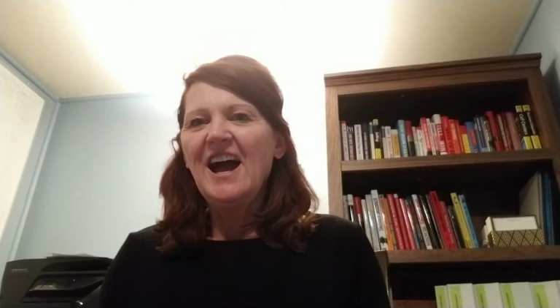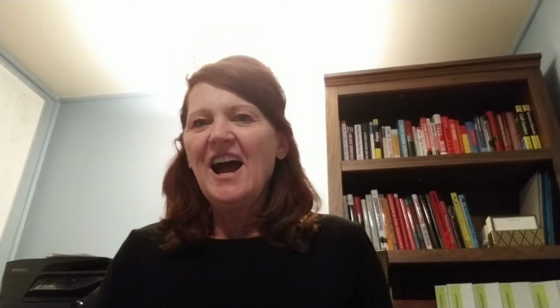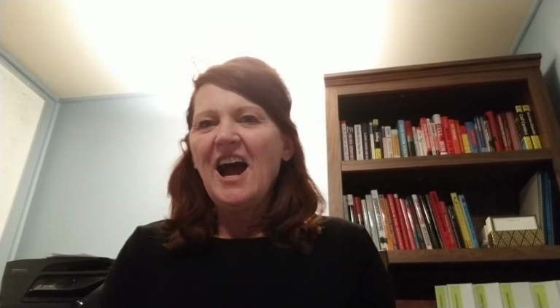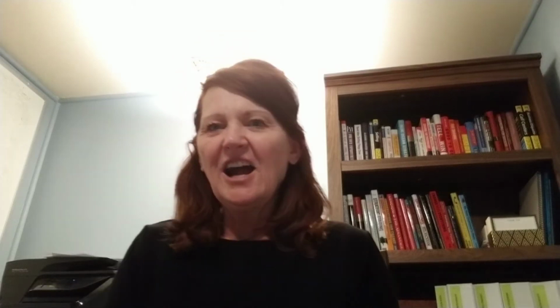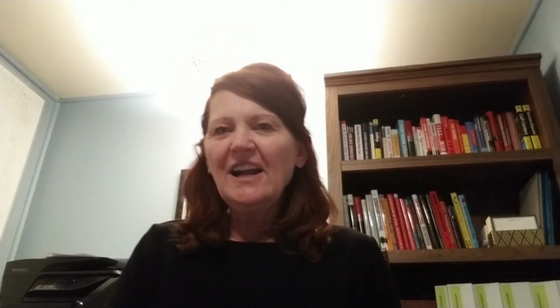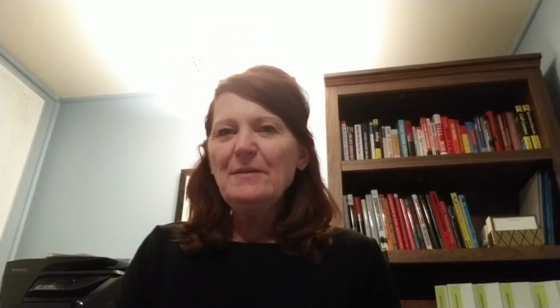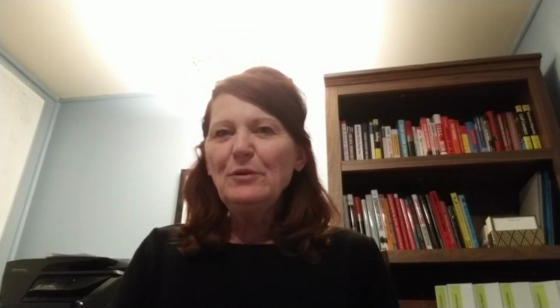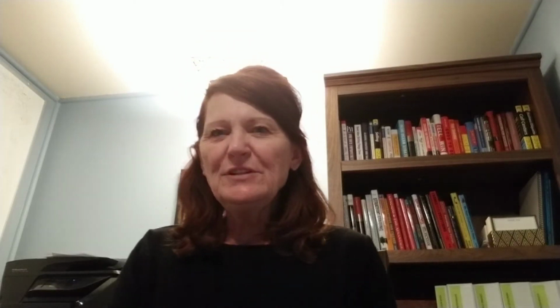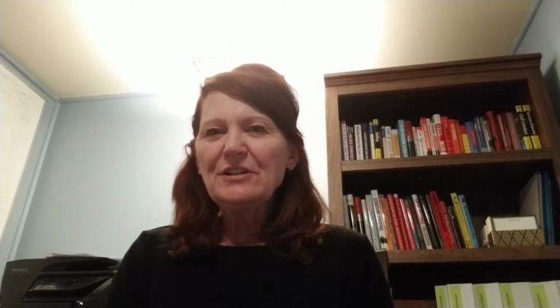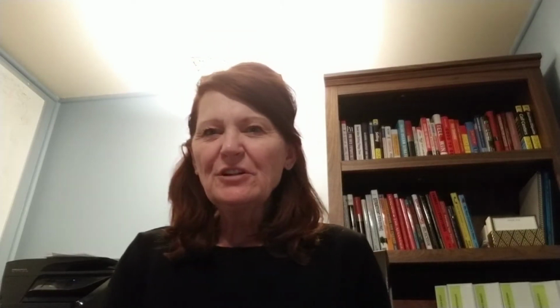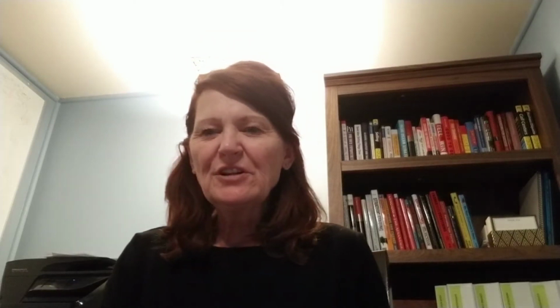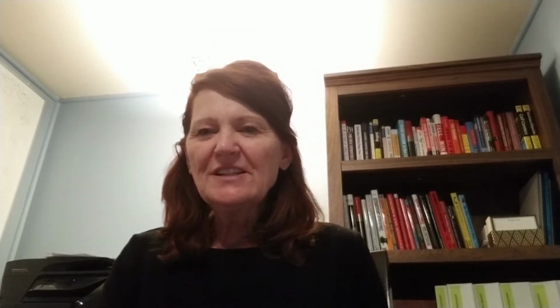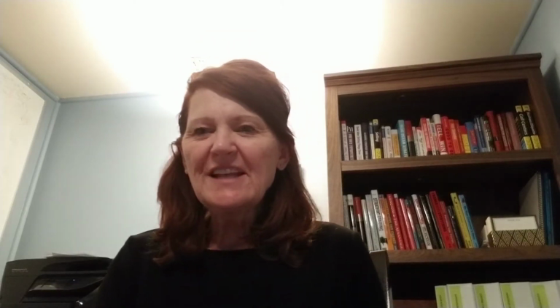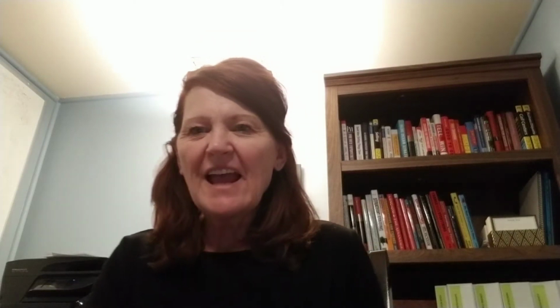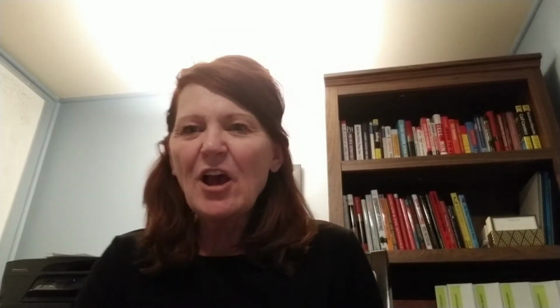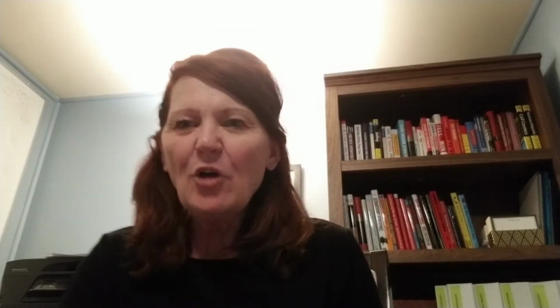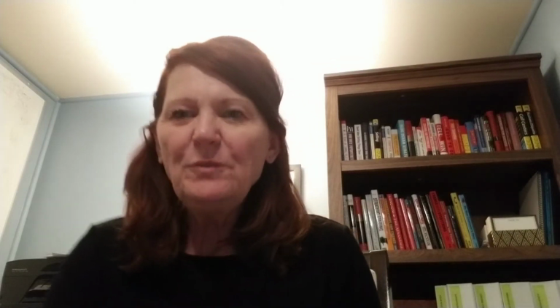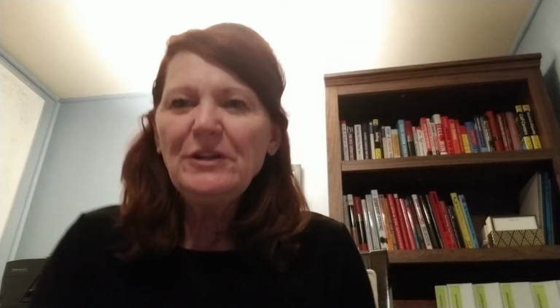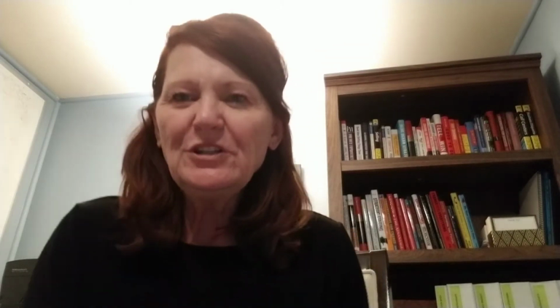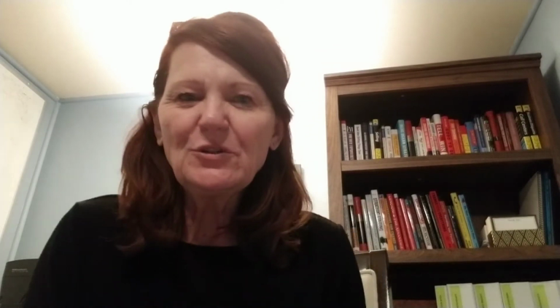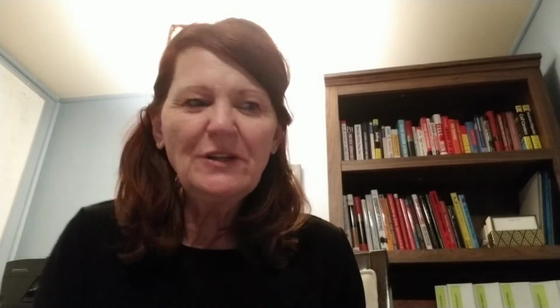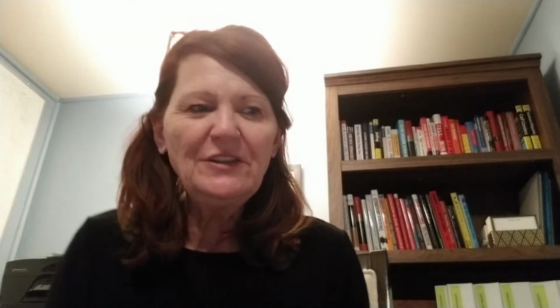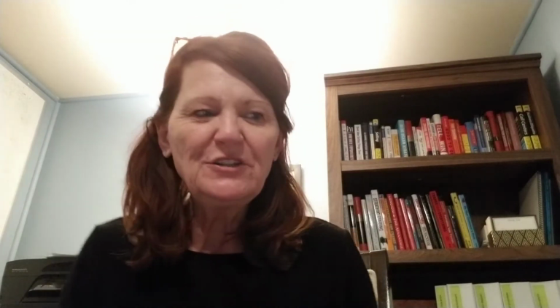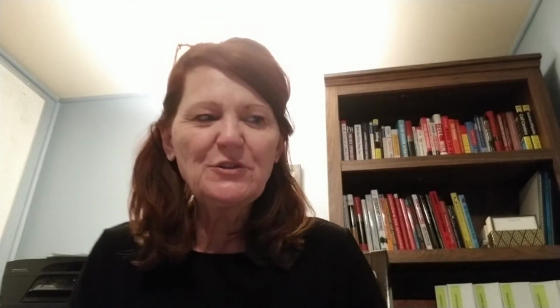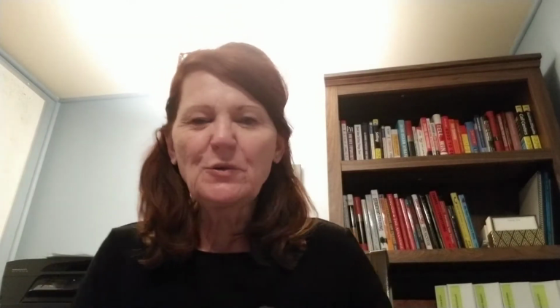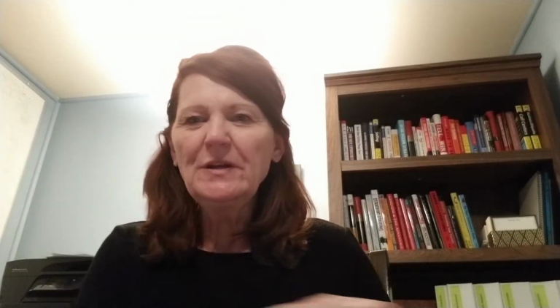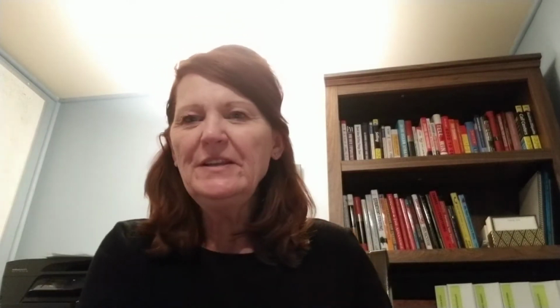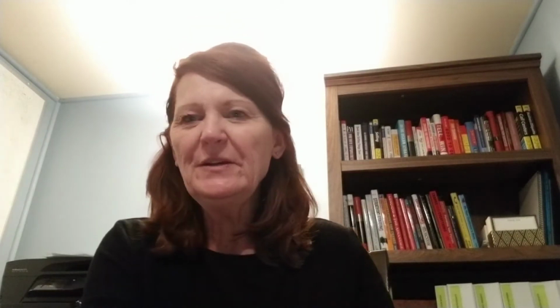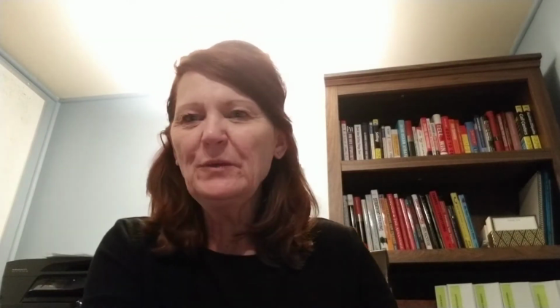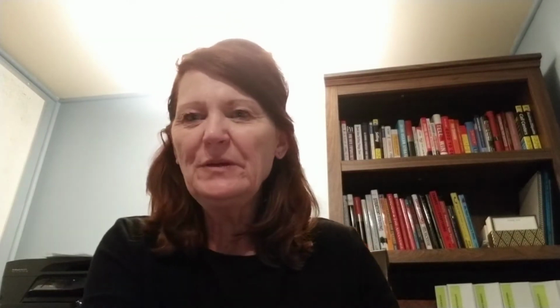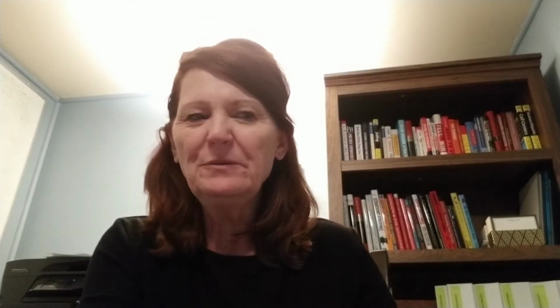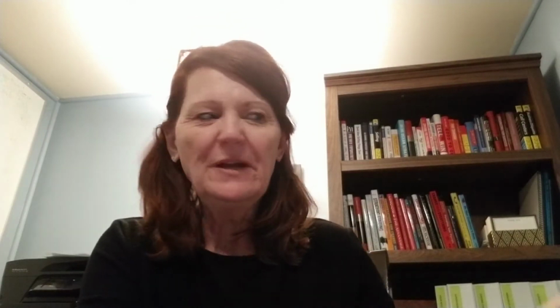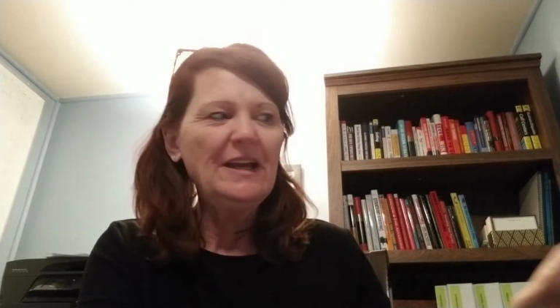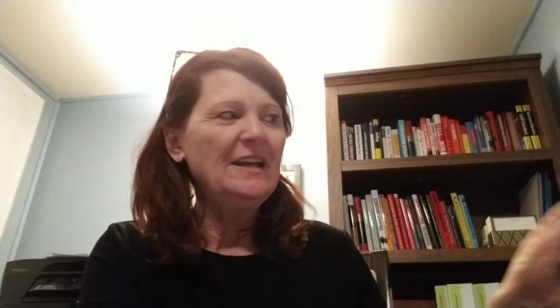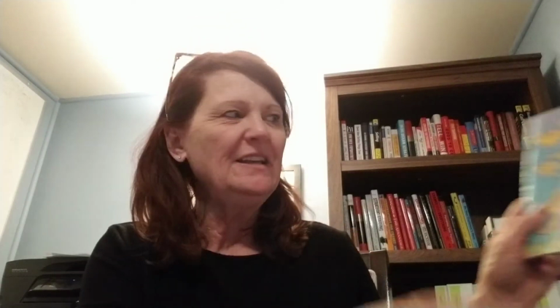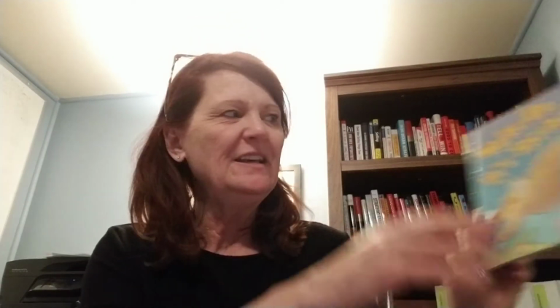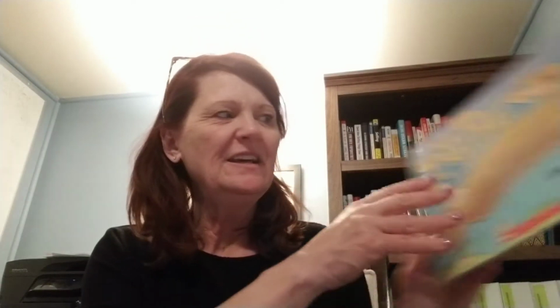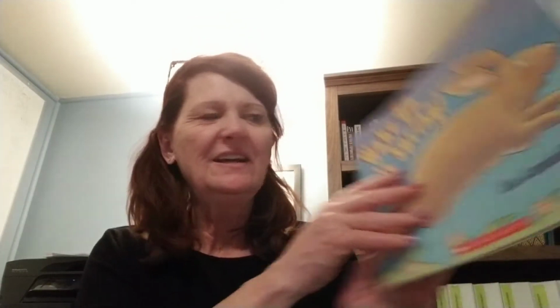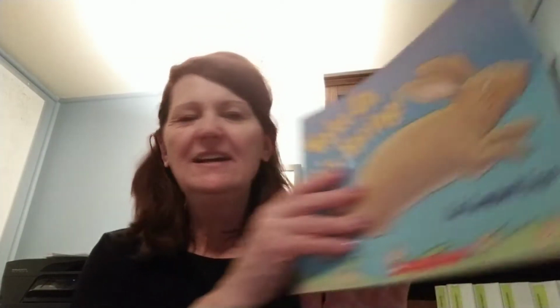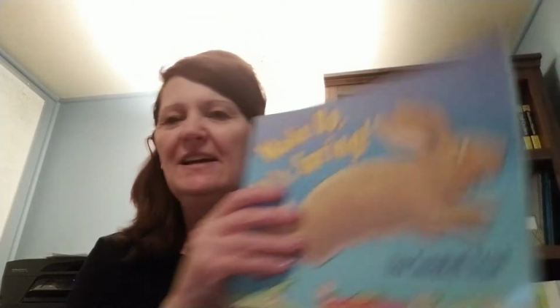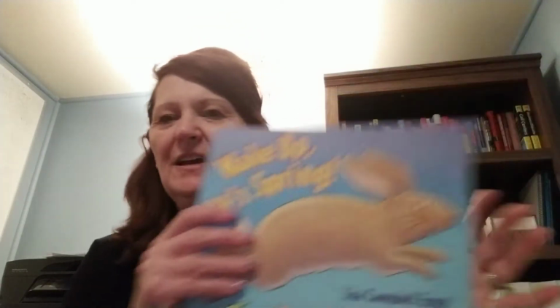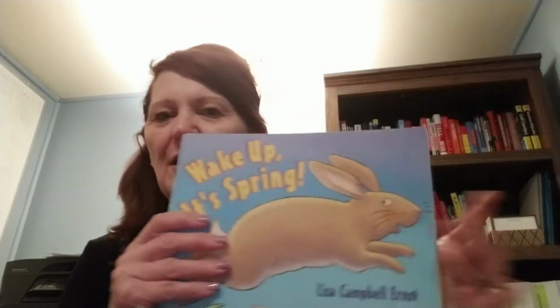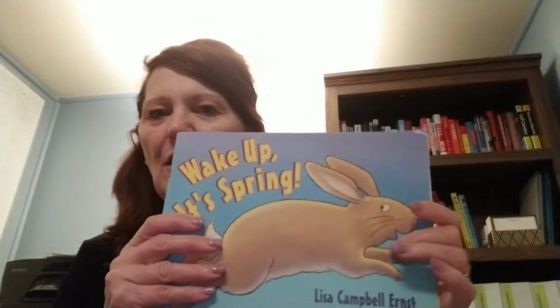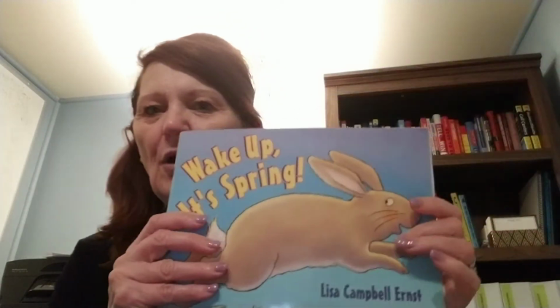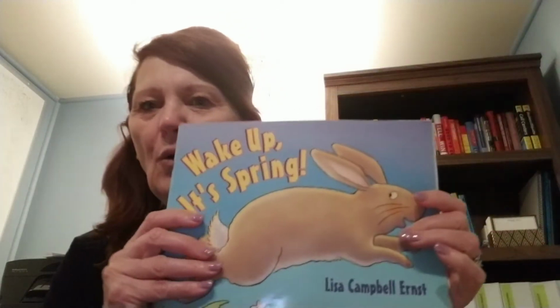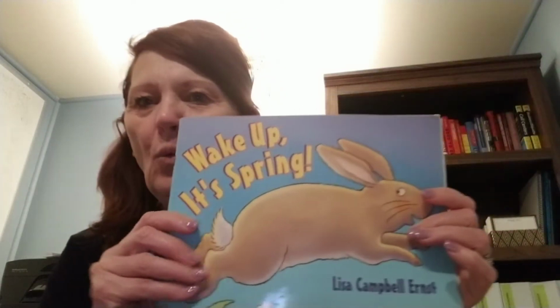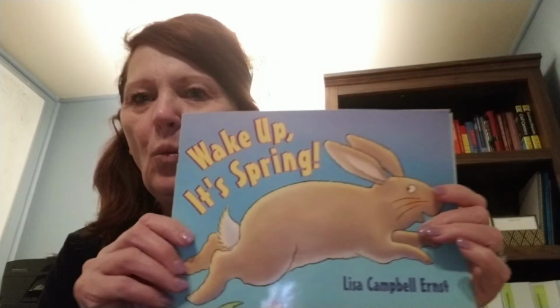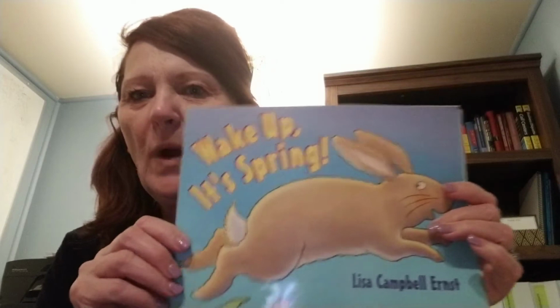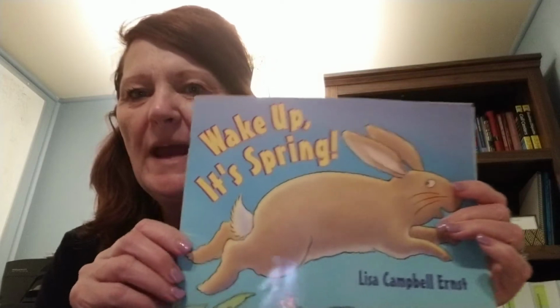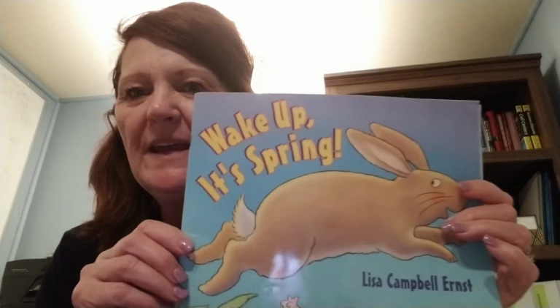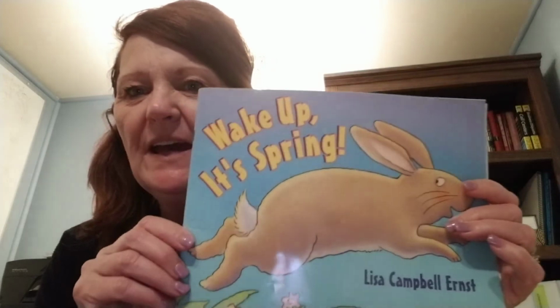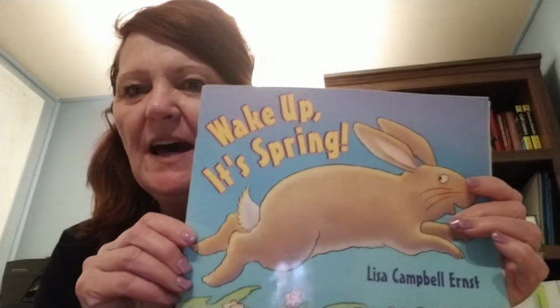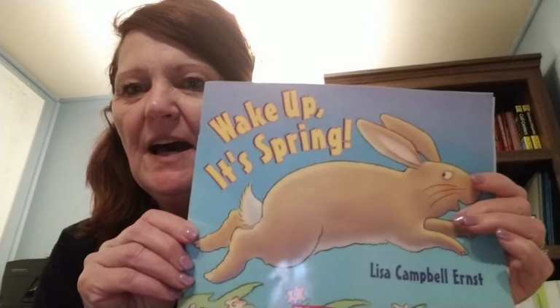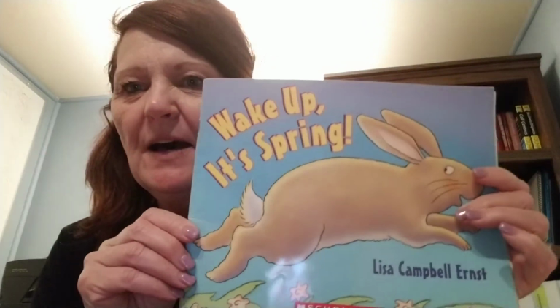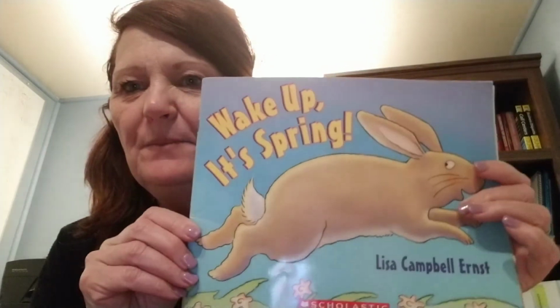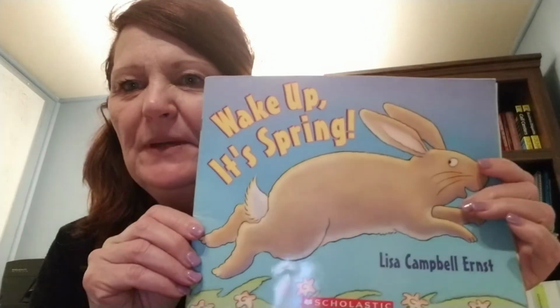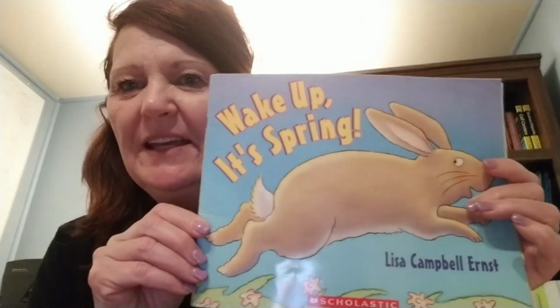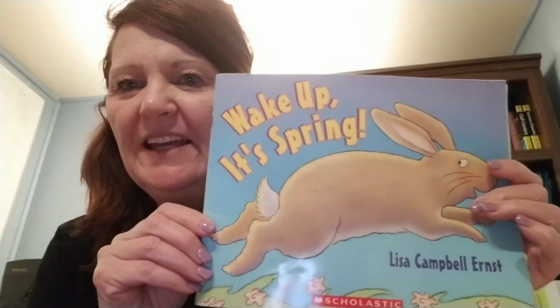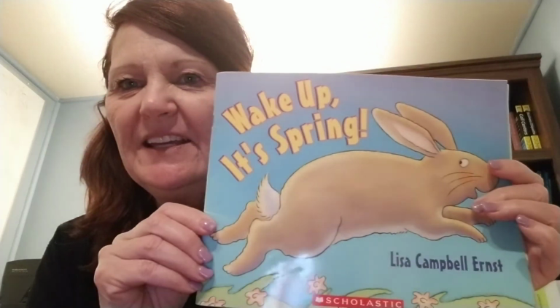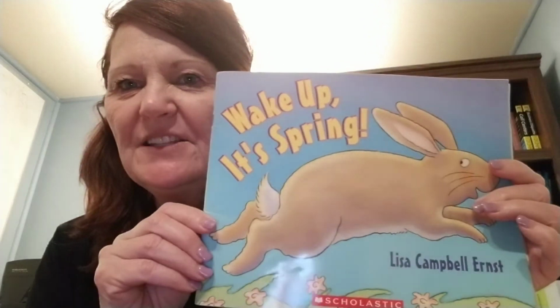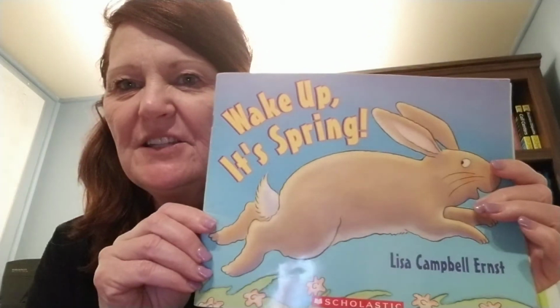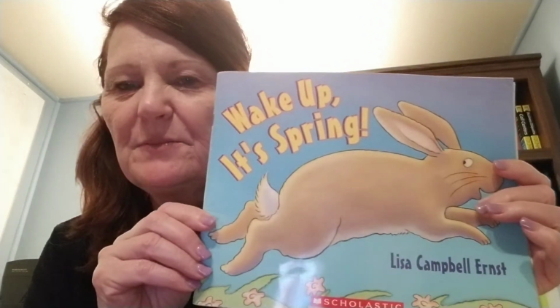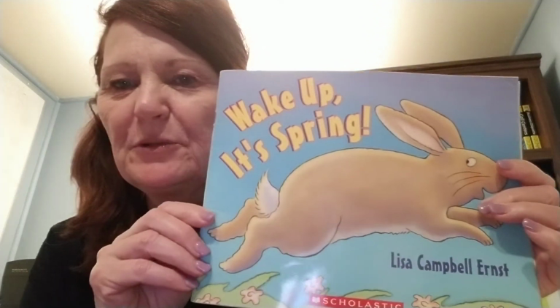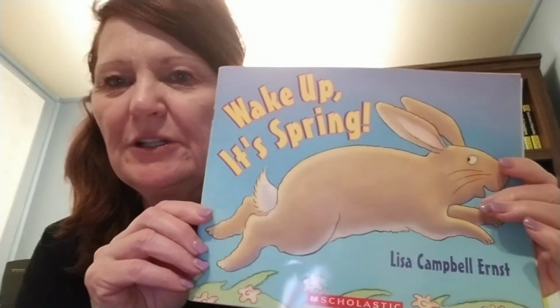Alright boys and girls, I hope you enjoyed the story that we read: Wake Up, It's Spring.